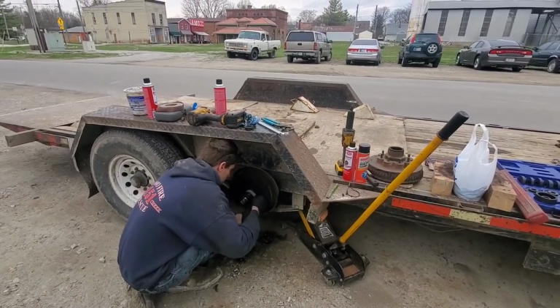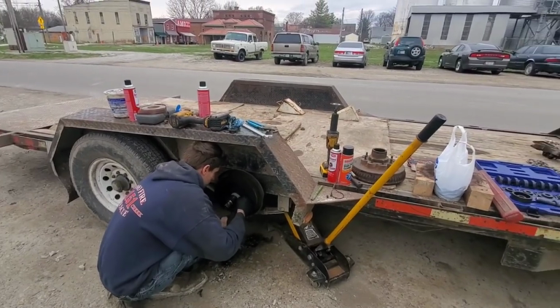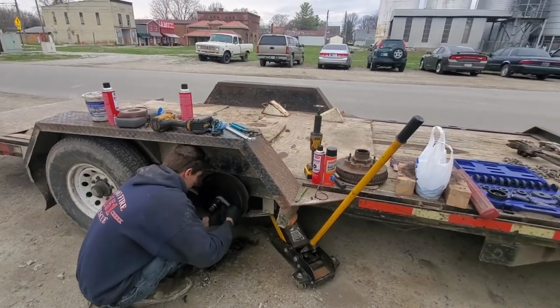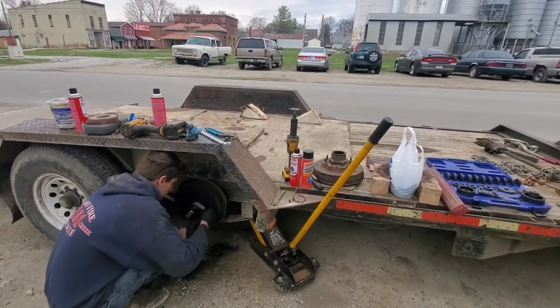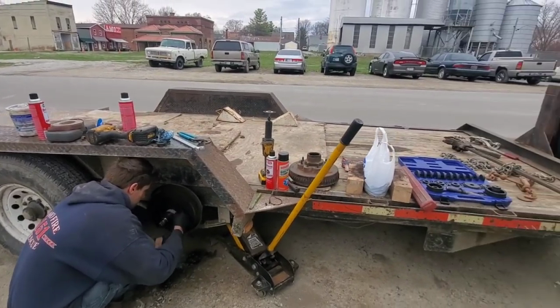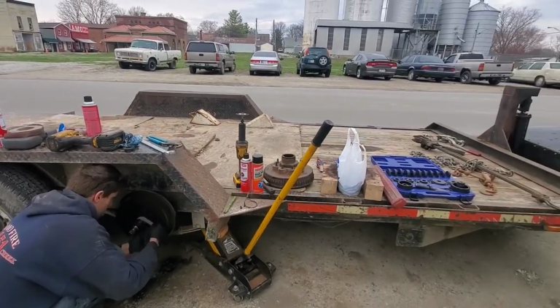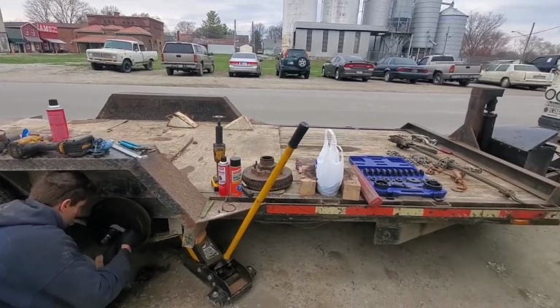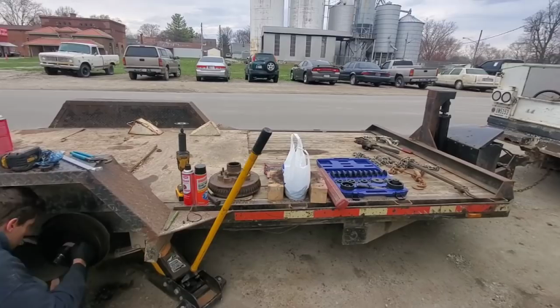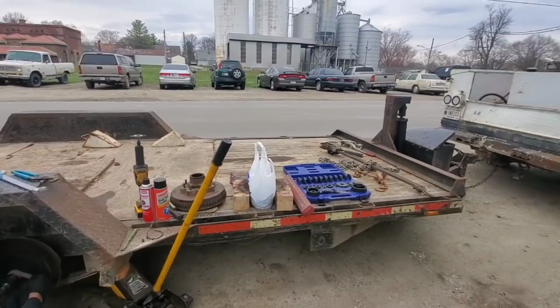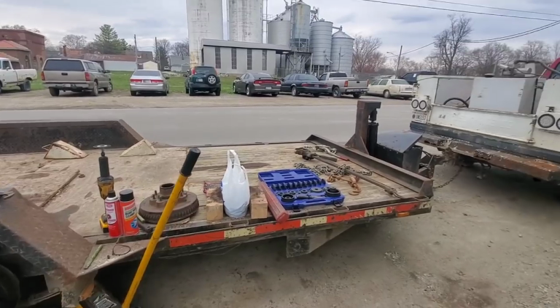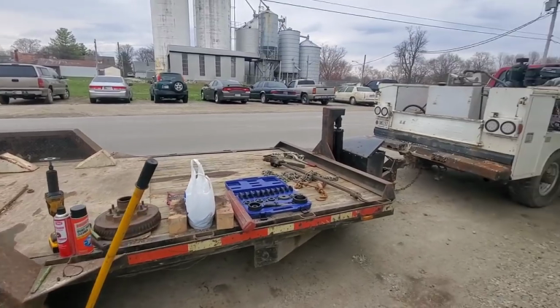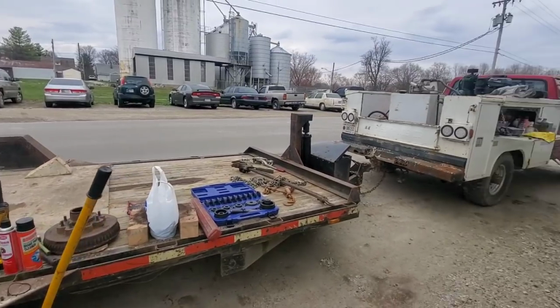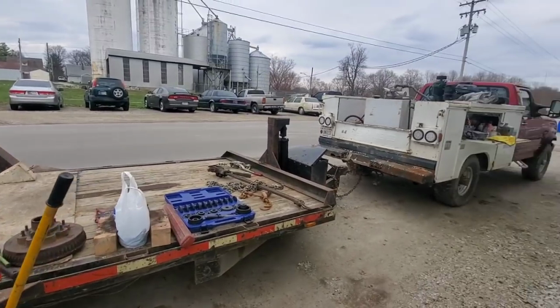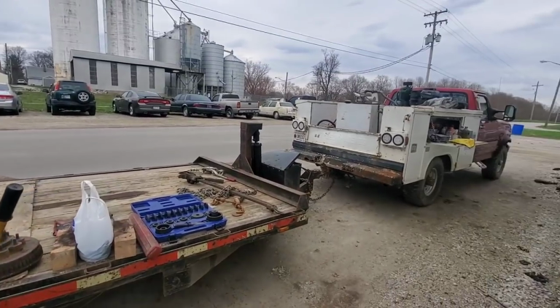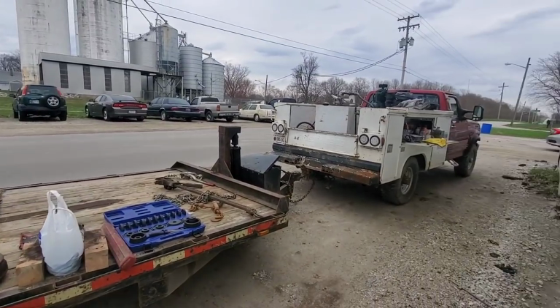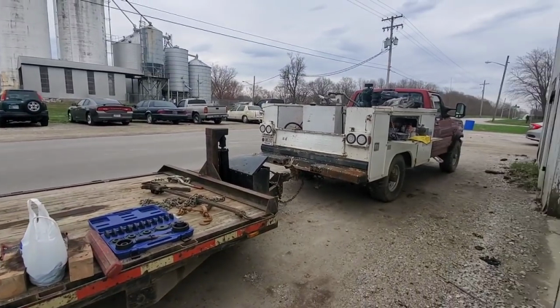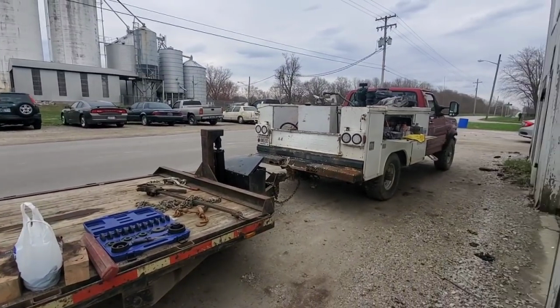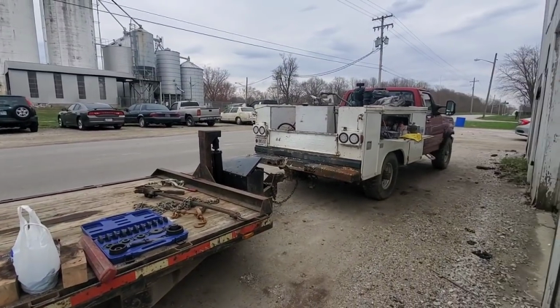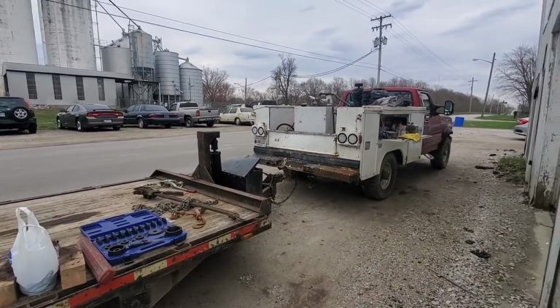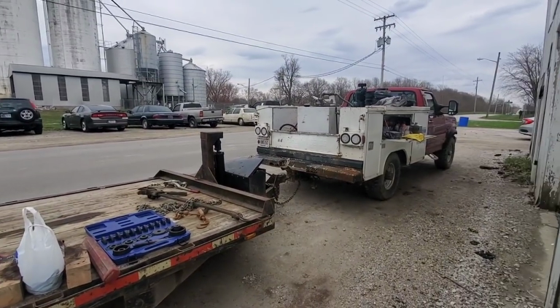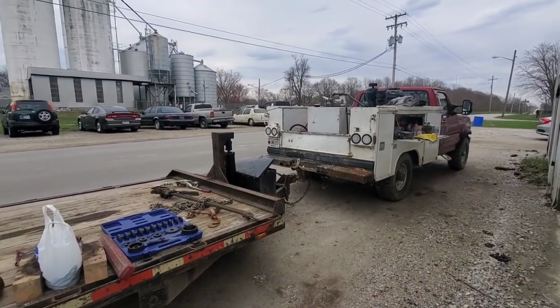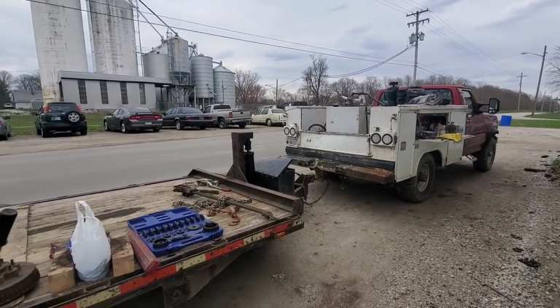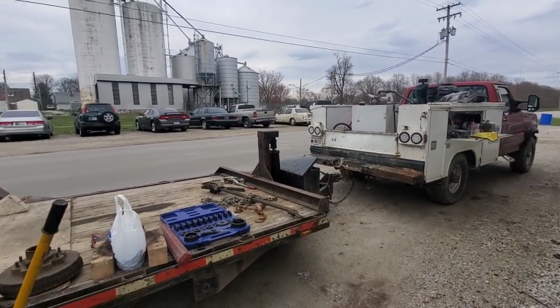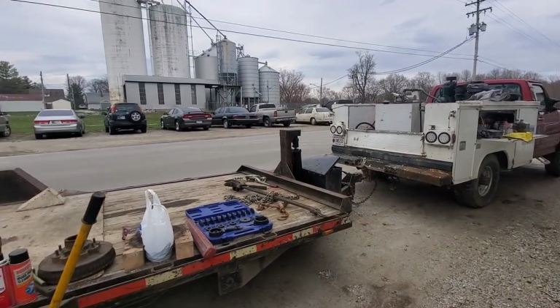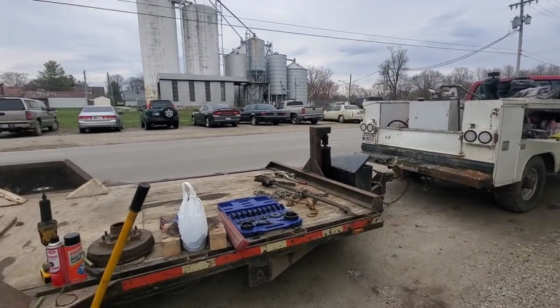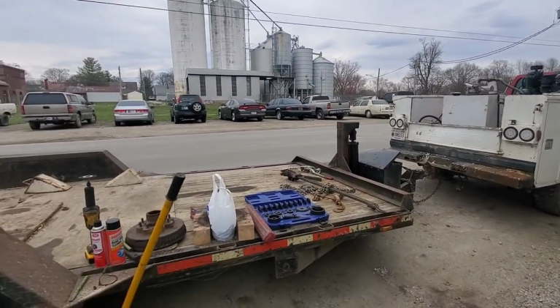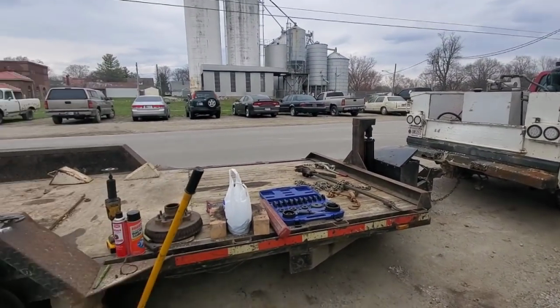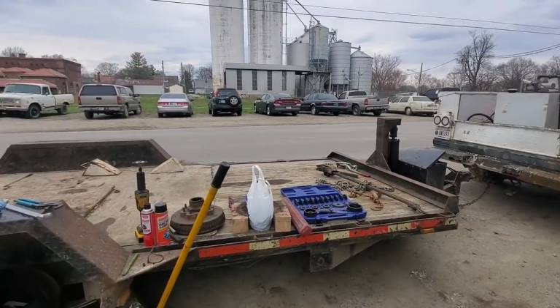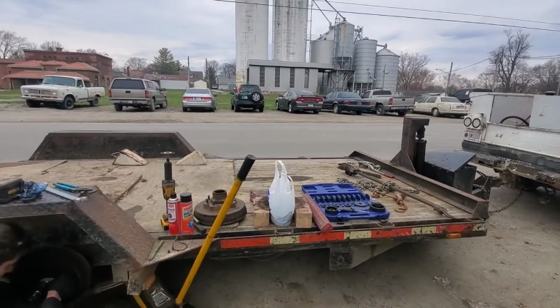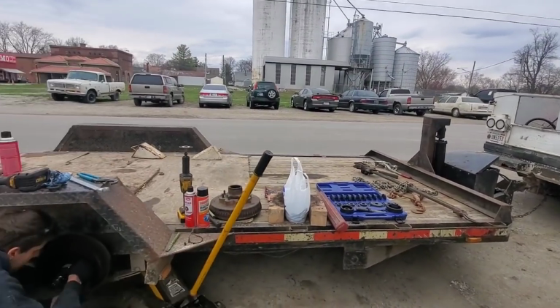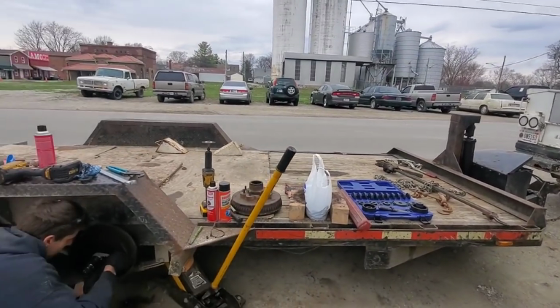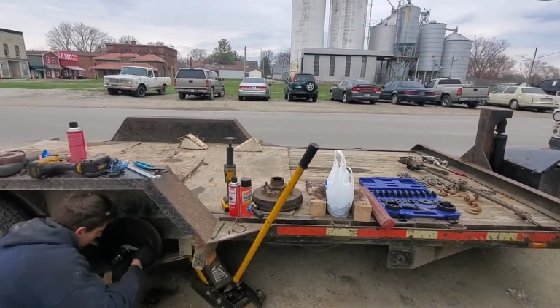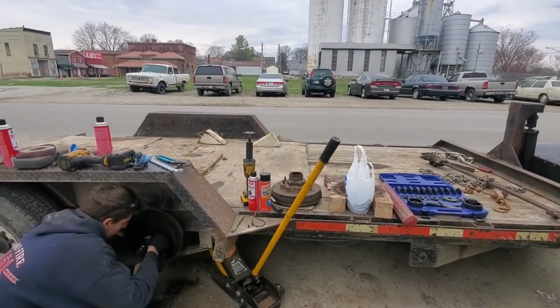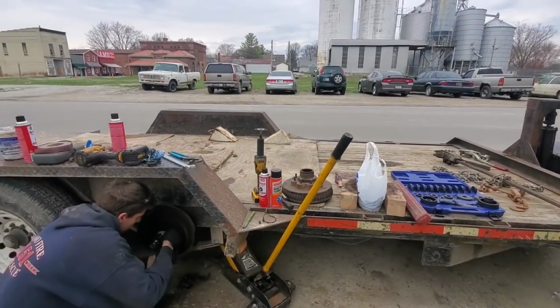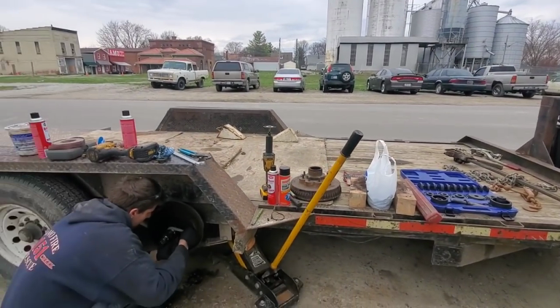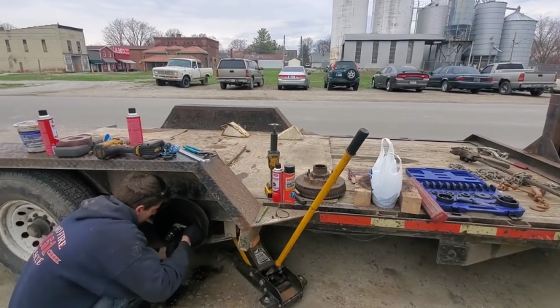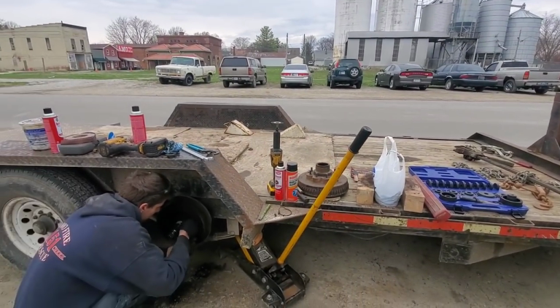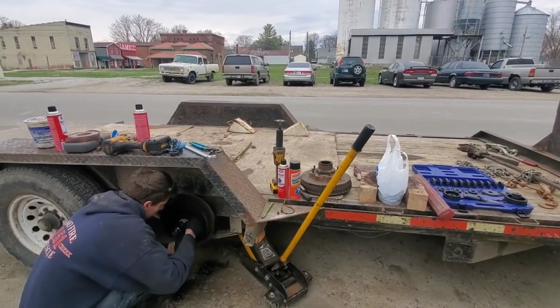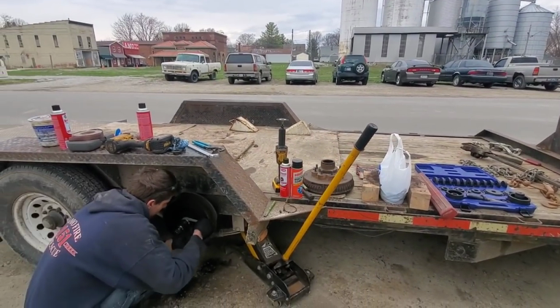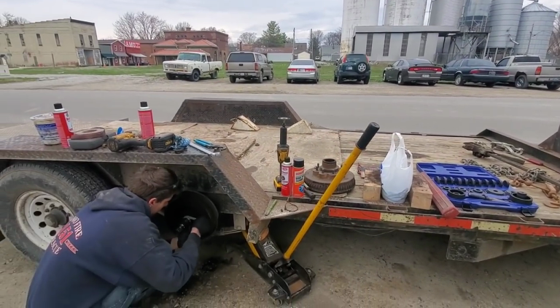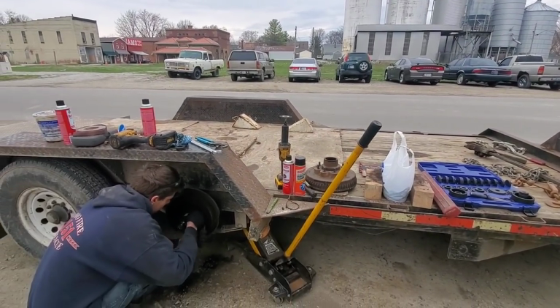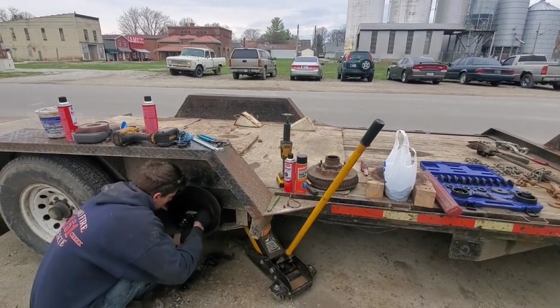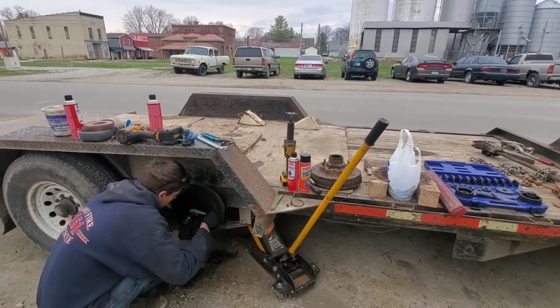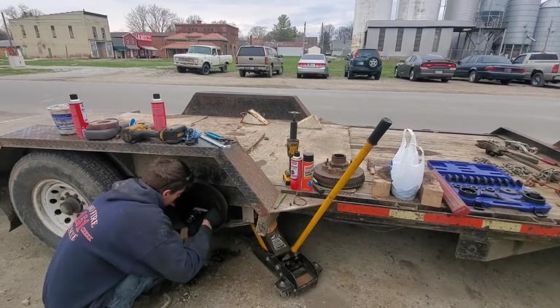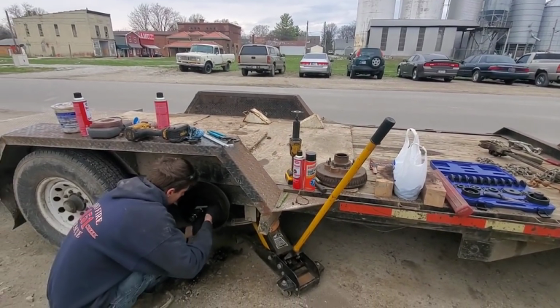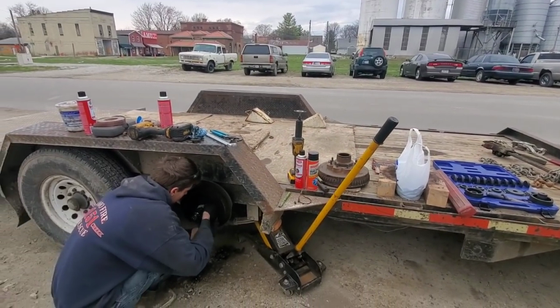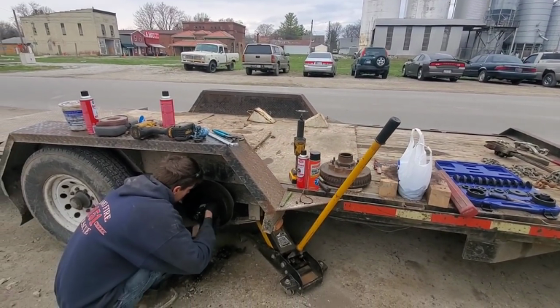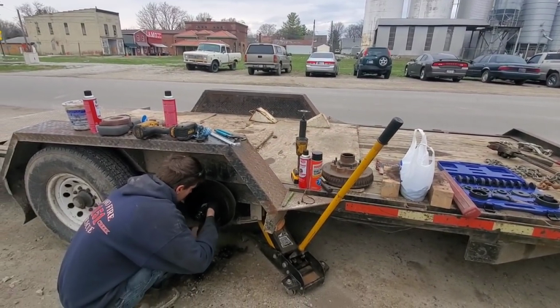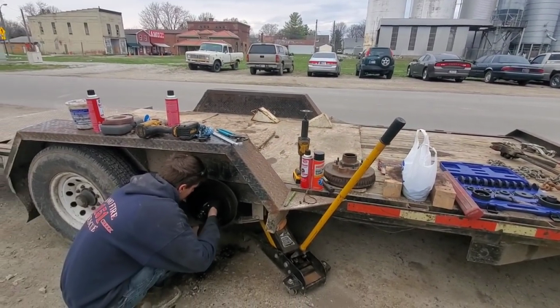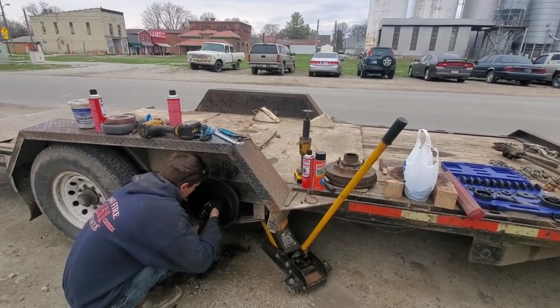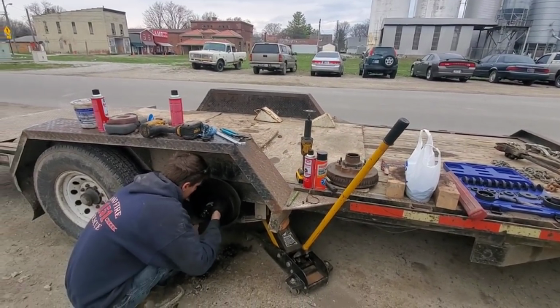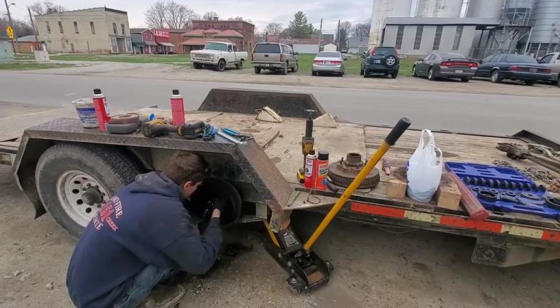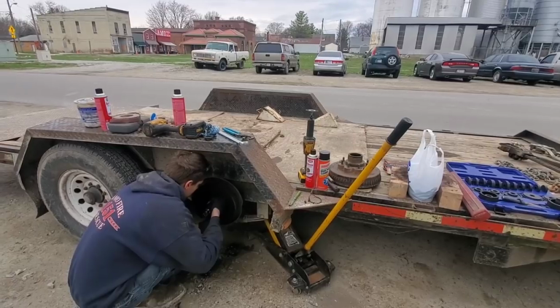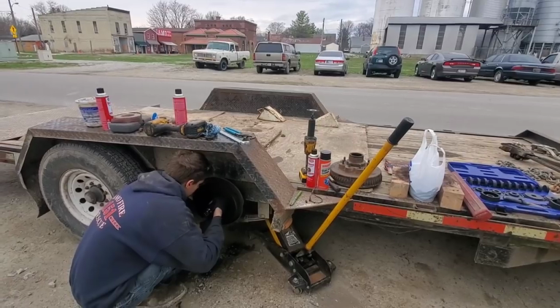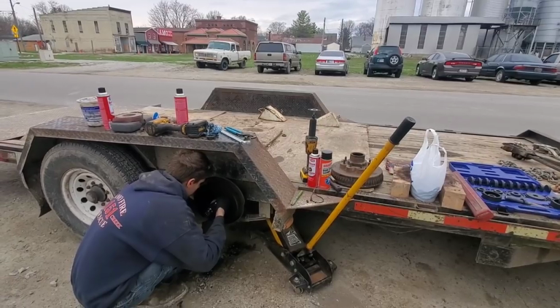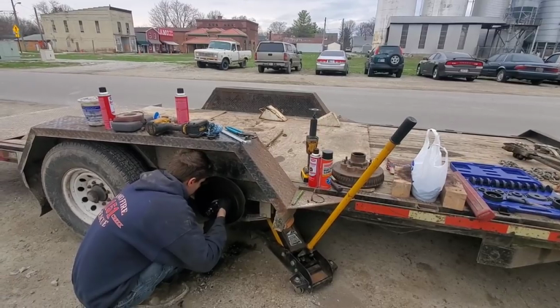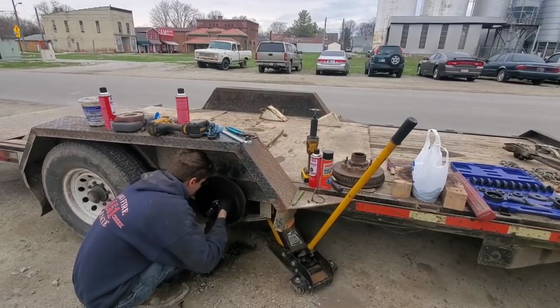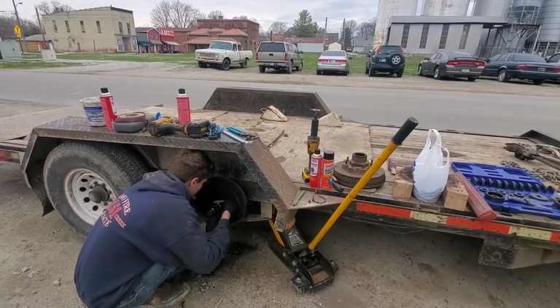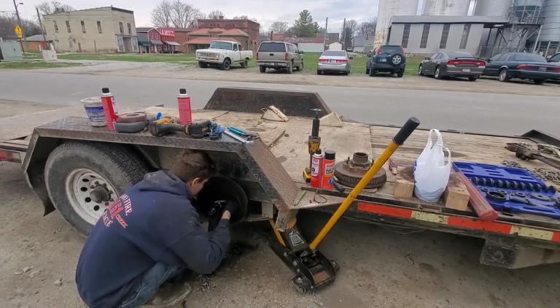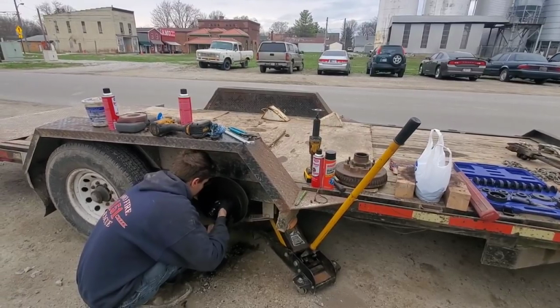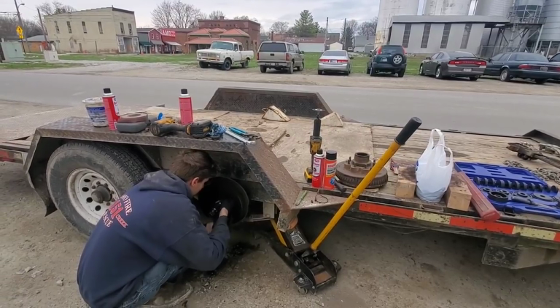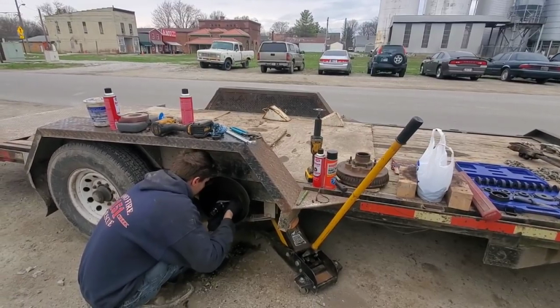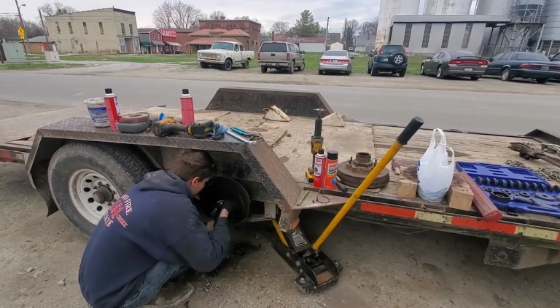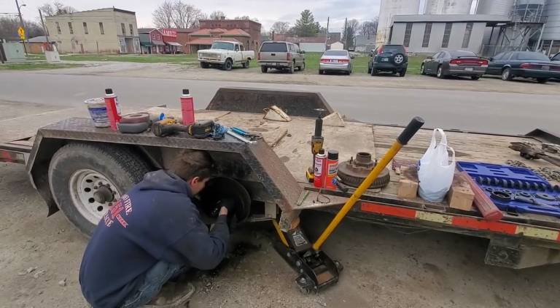Upside to having a service truck too — use it to move the trailers around the lot, and then all the tools to work on the trailer are right there. Then we just walk back in the shop and go grab stuff.